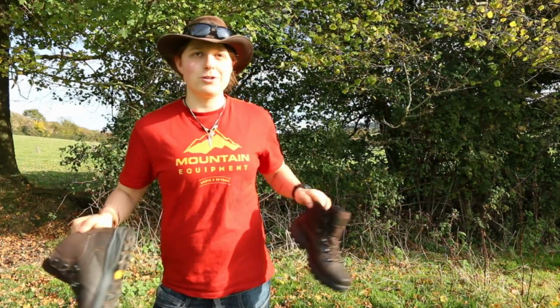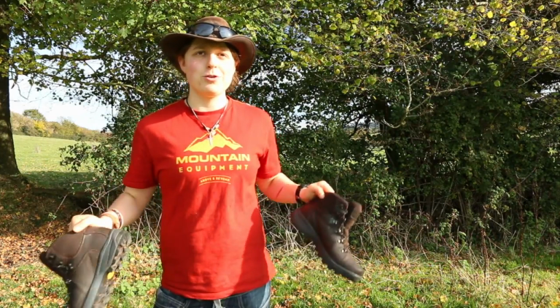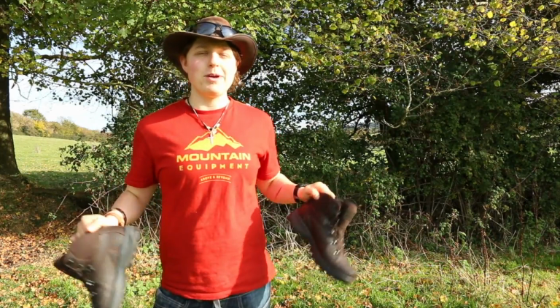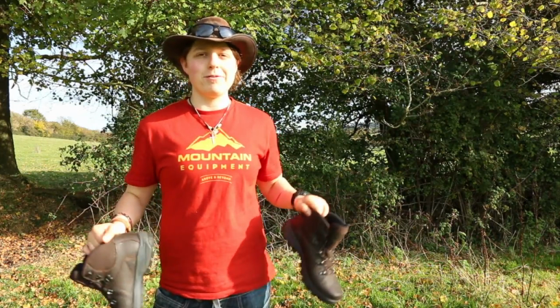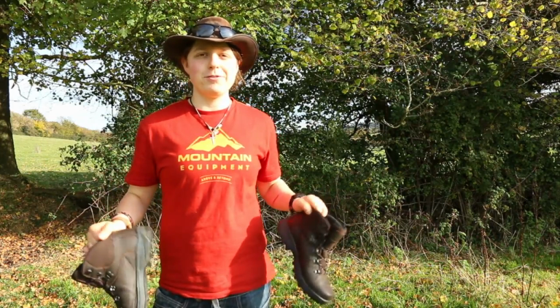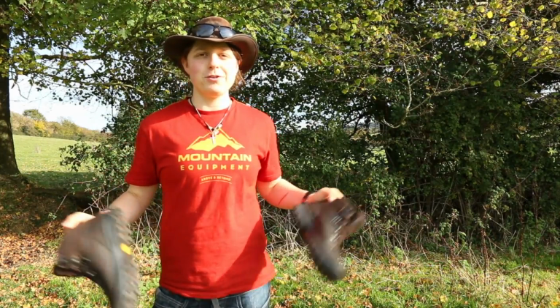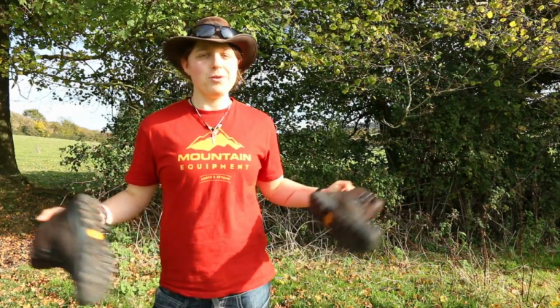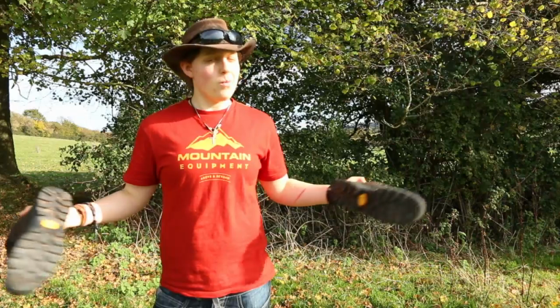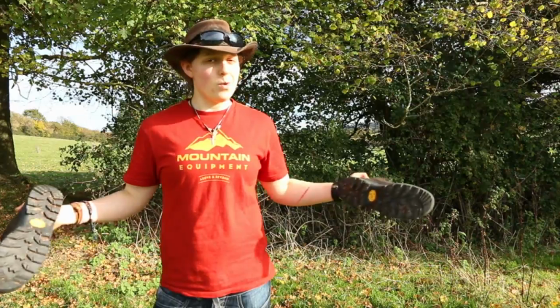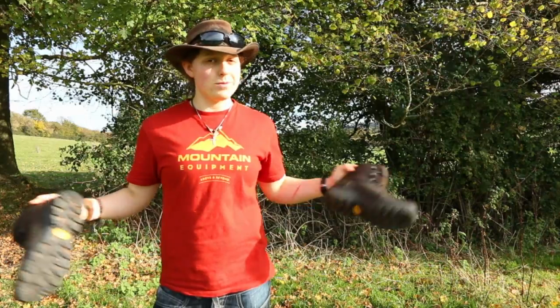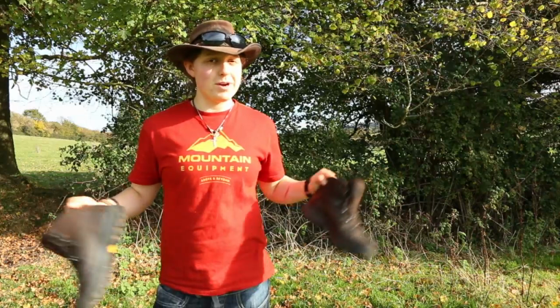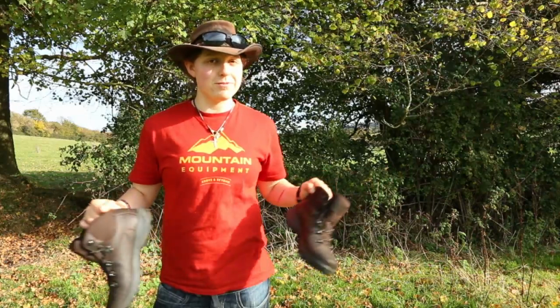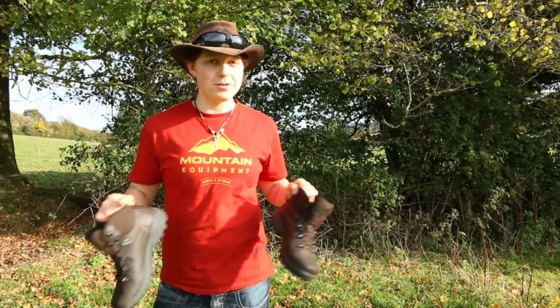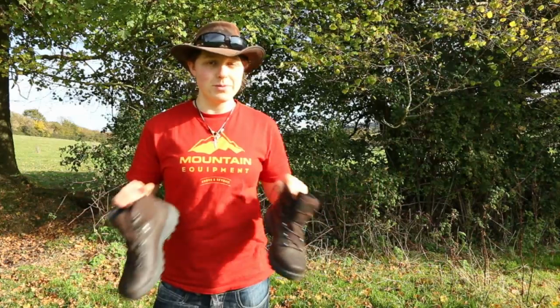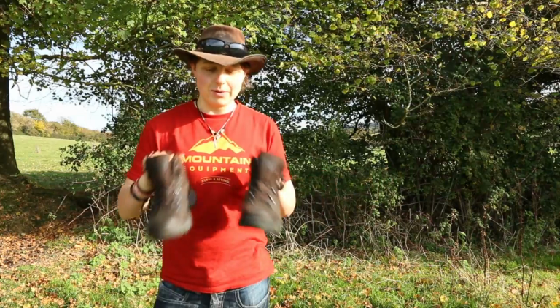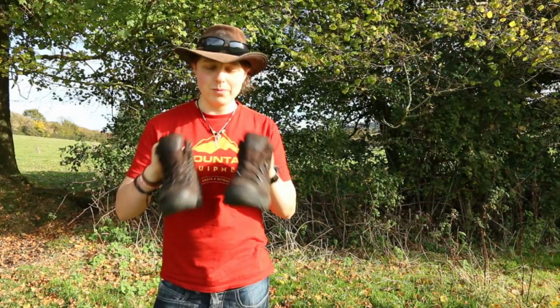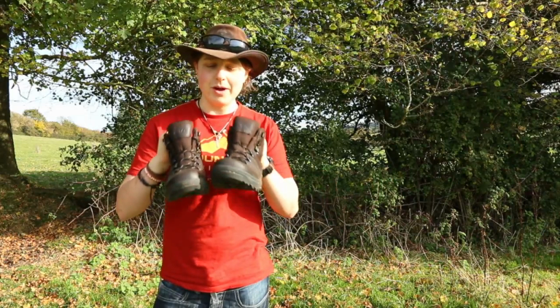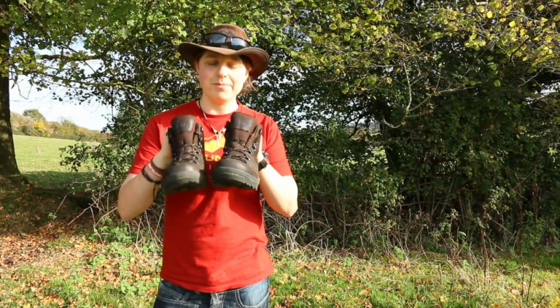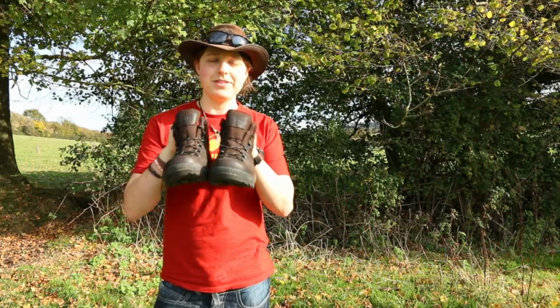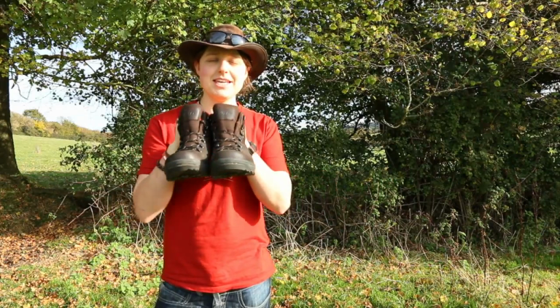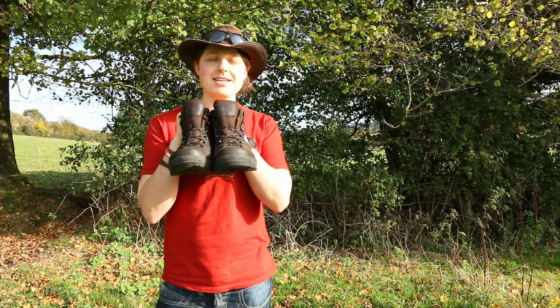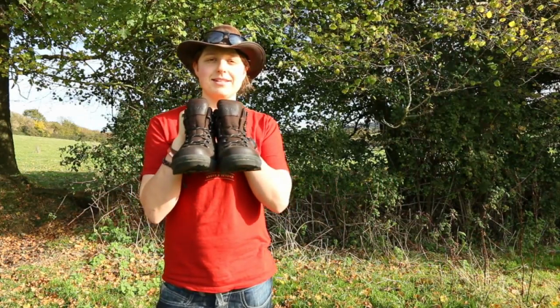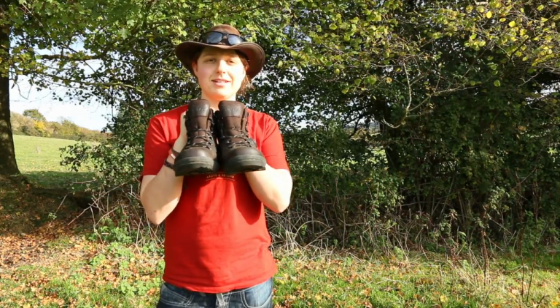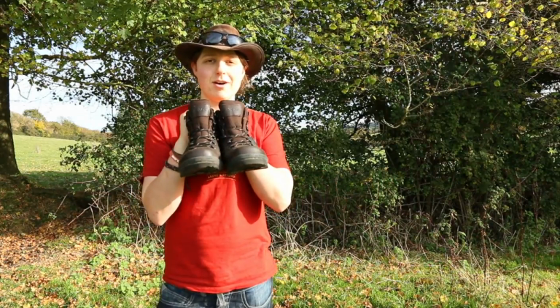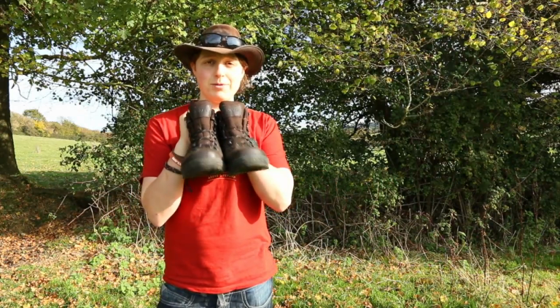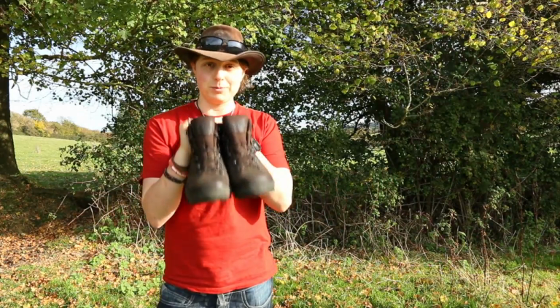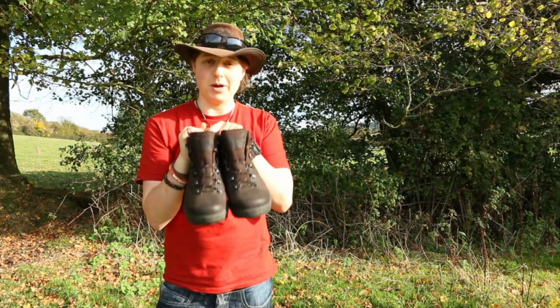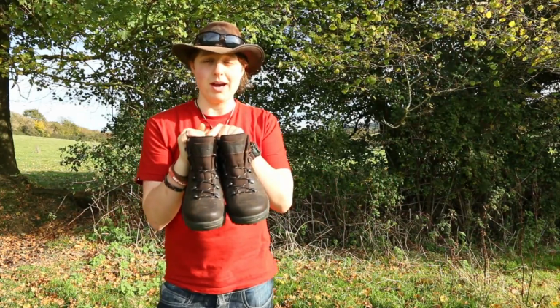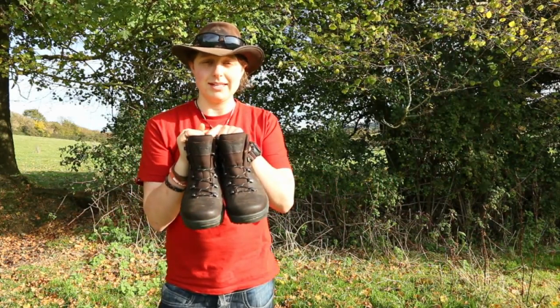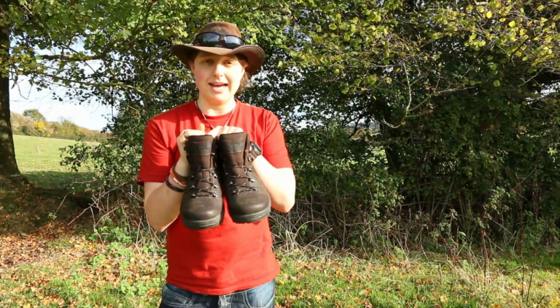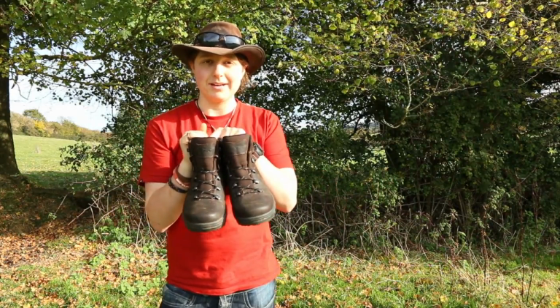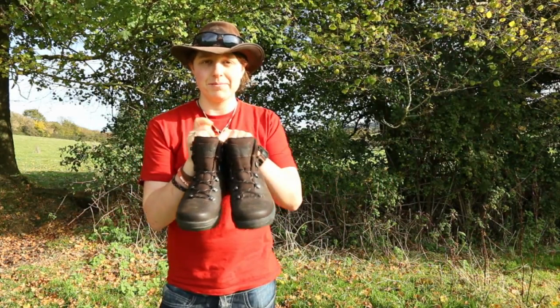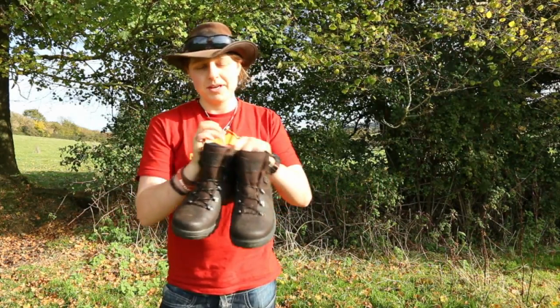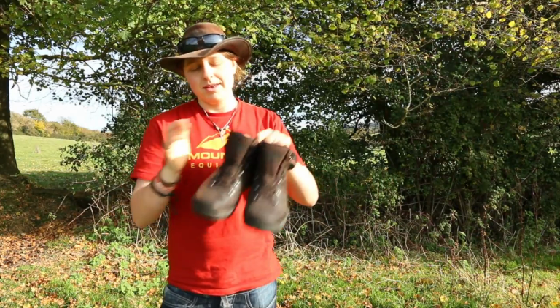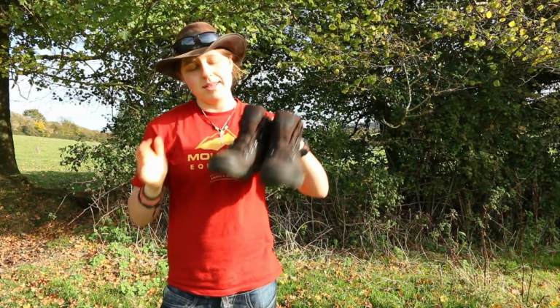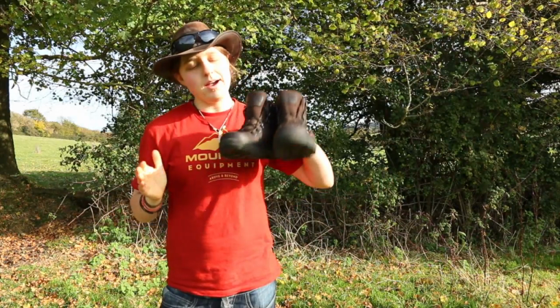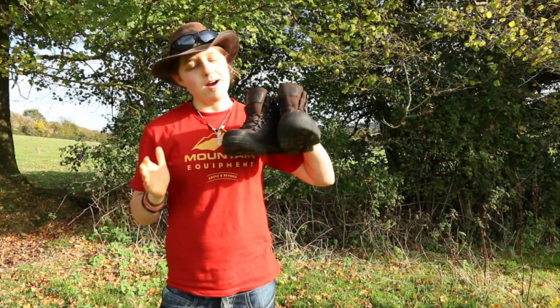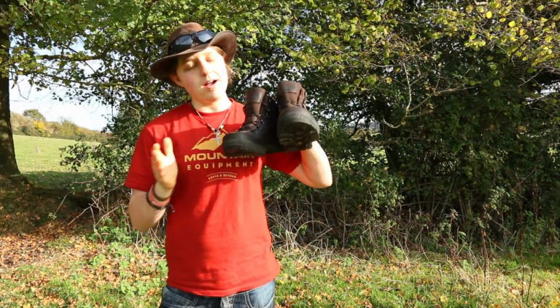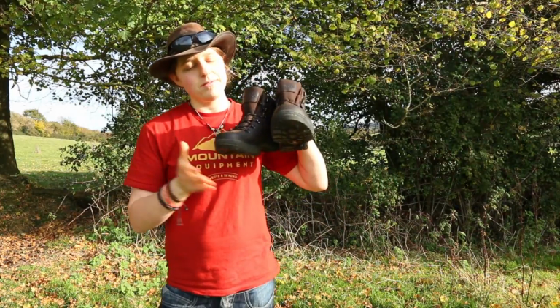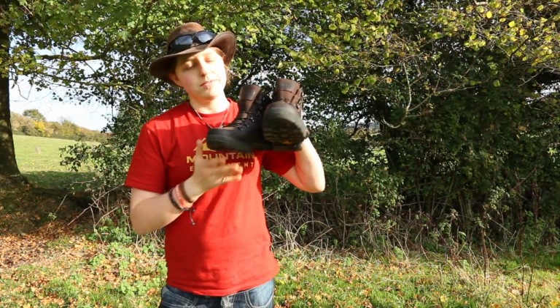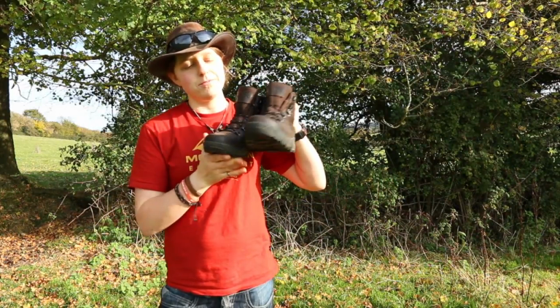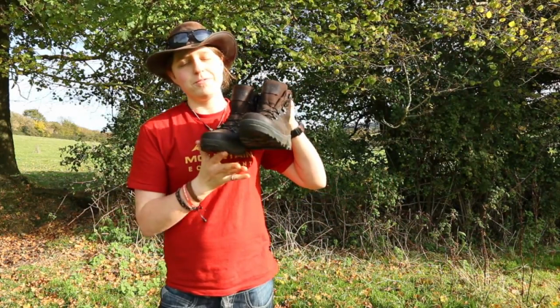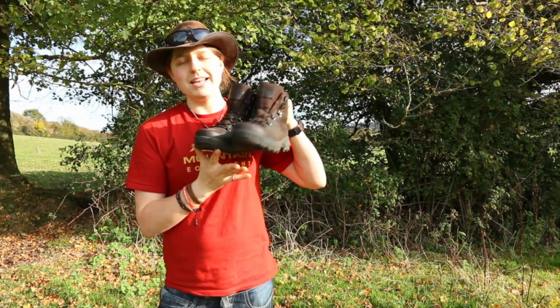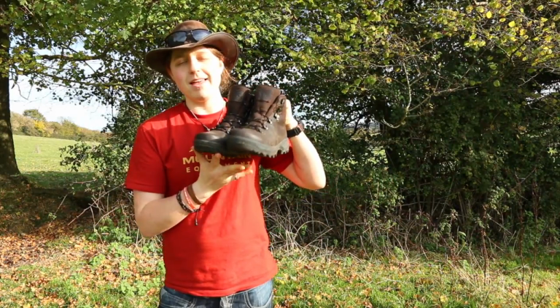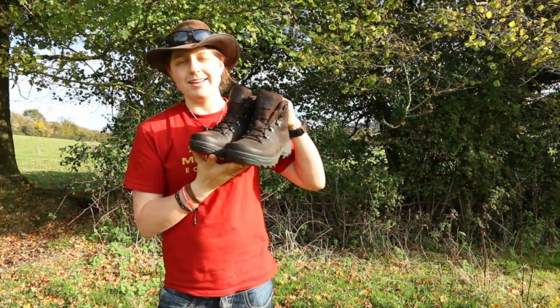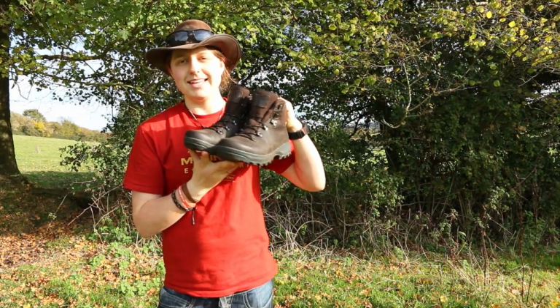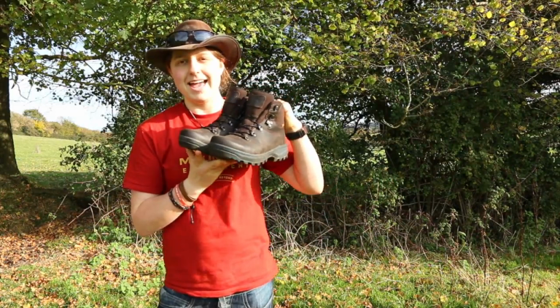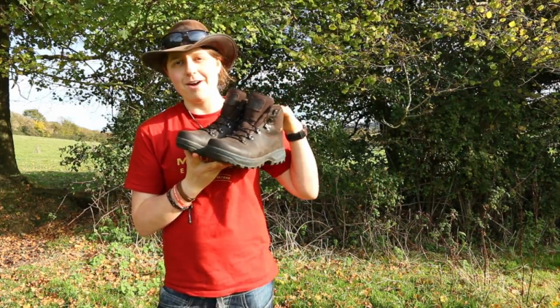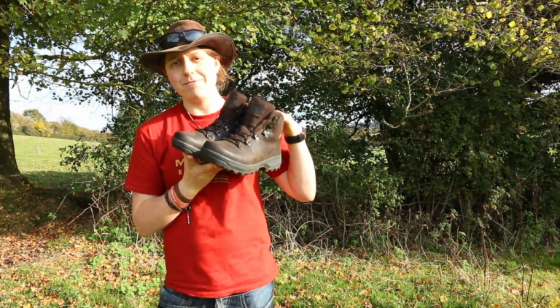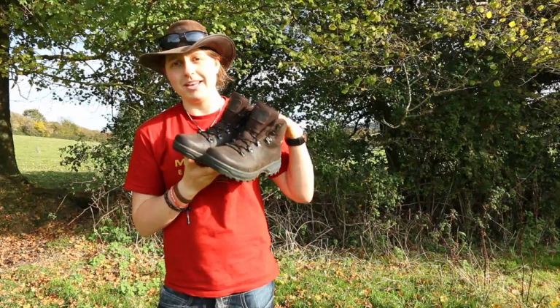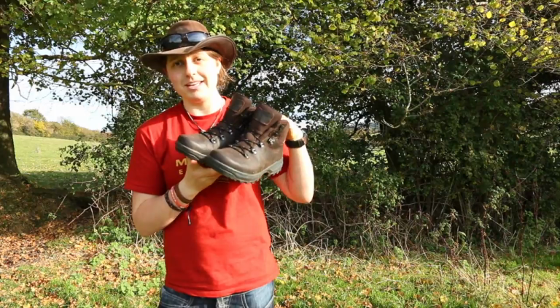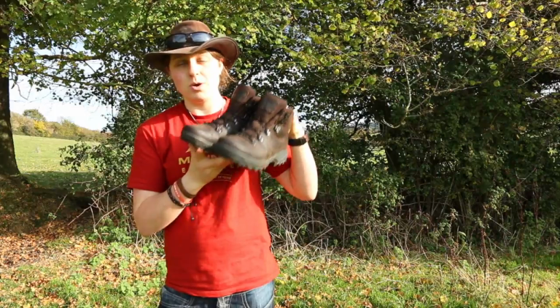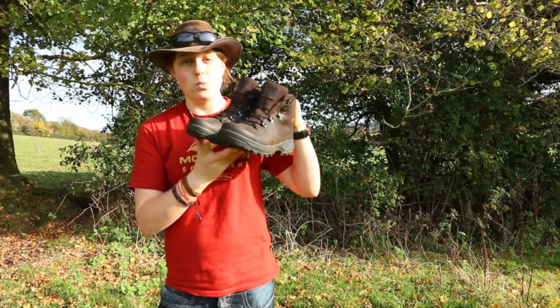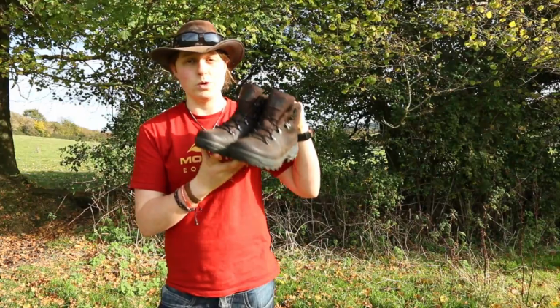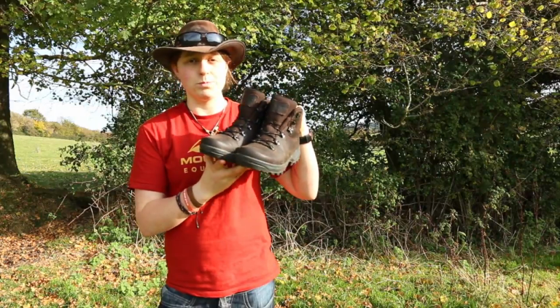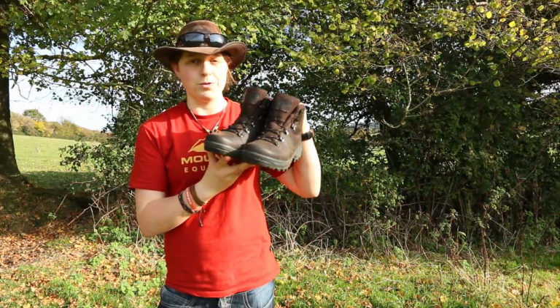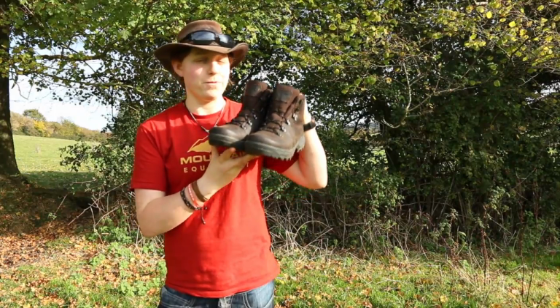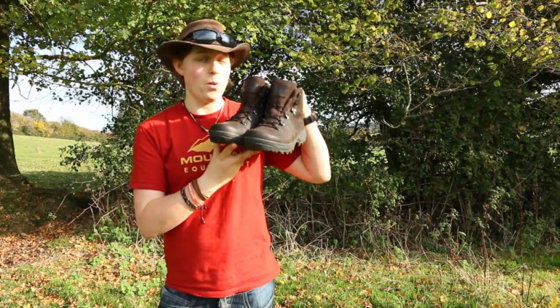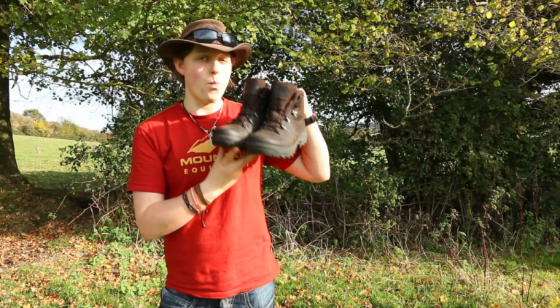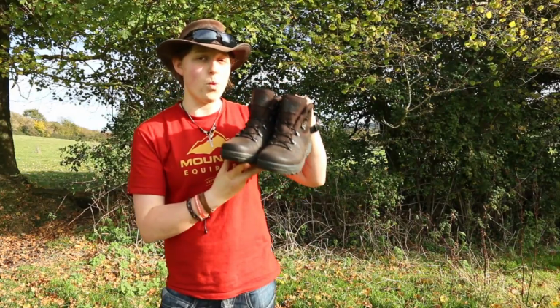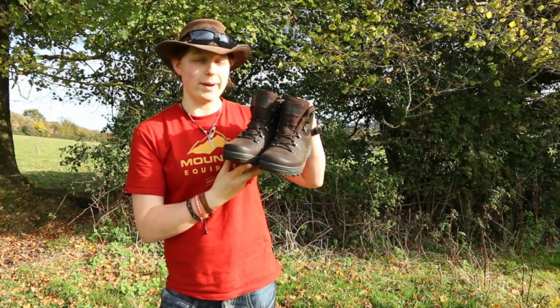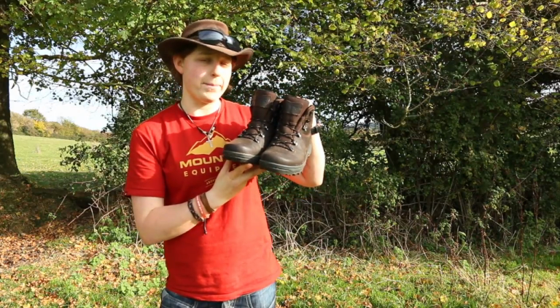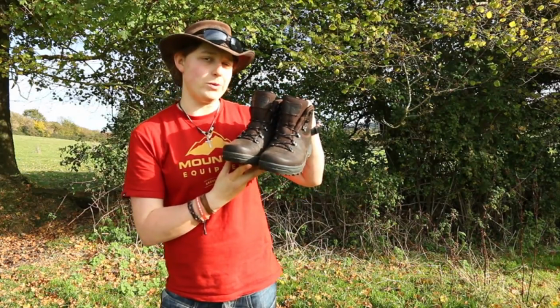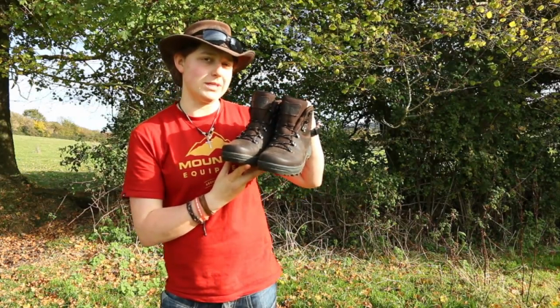When I talk about review, what am I reviewing? Well, these are boots by Hi-Tec. They are the V-Lite Helvellyn waterproof walking boots.